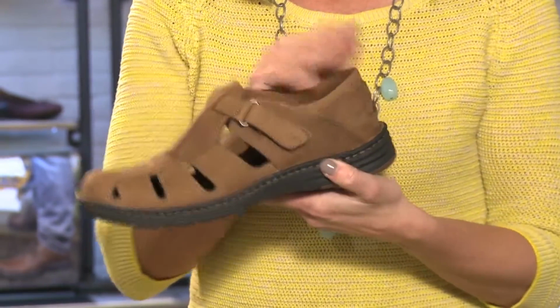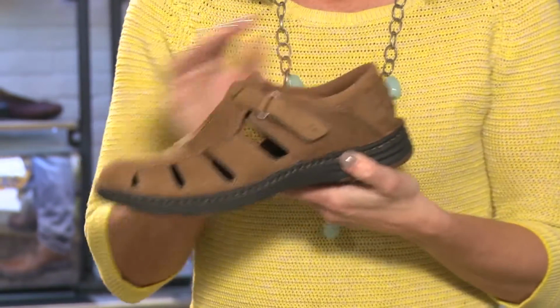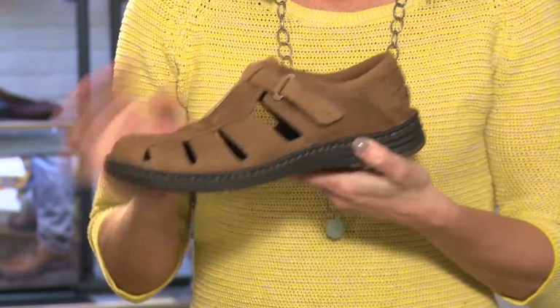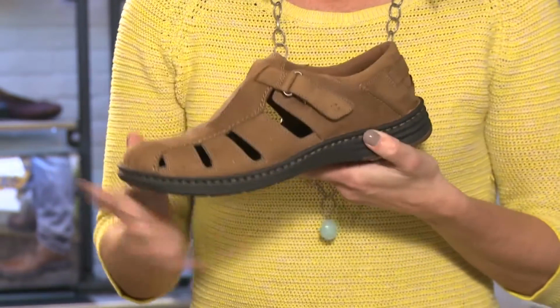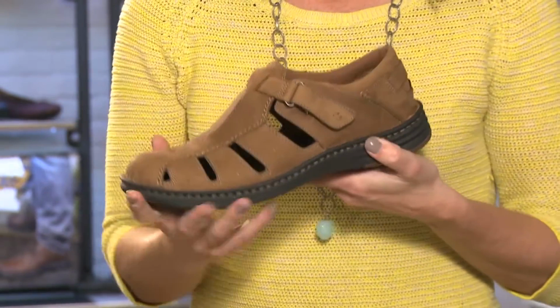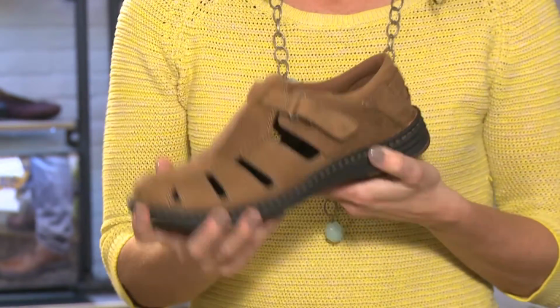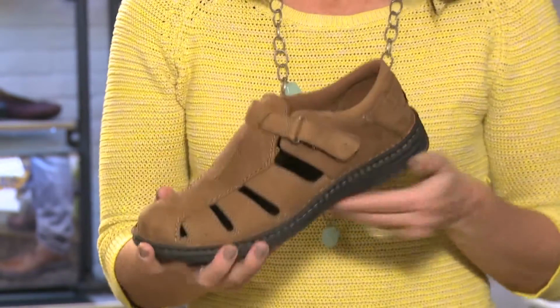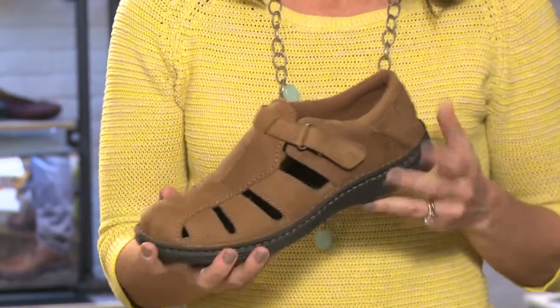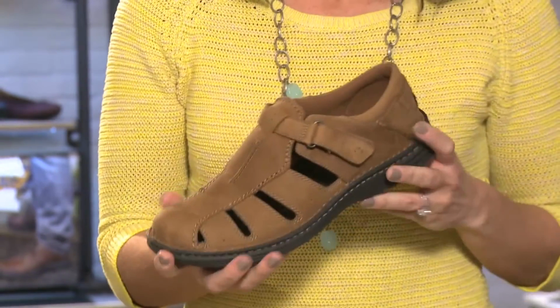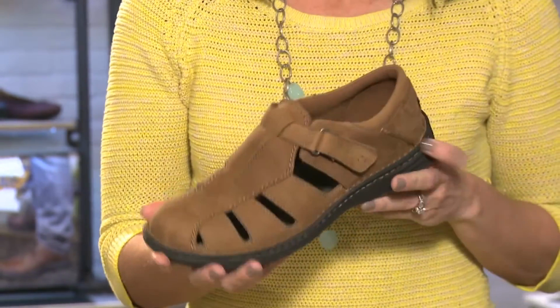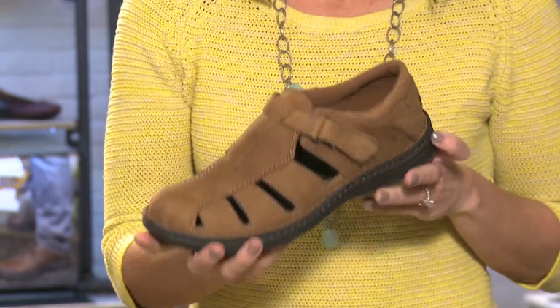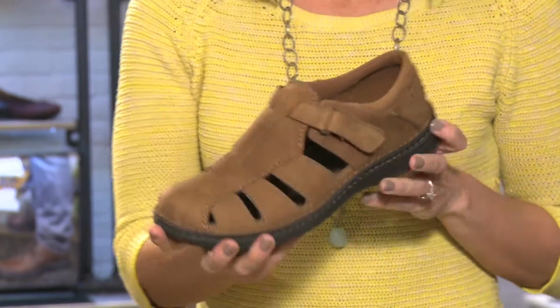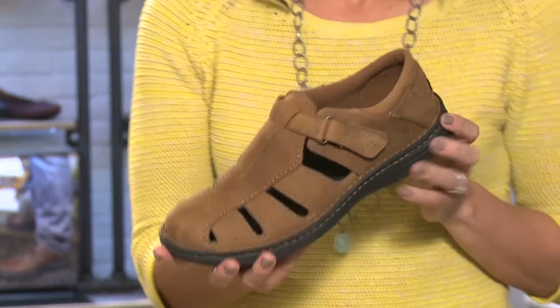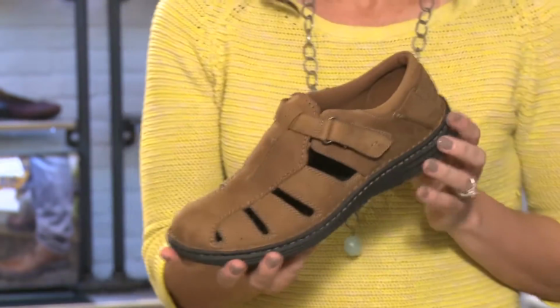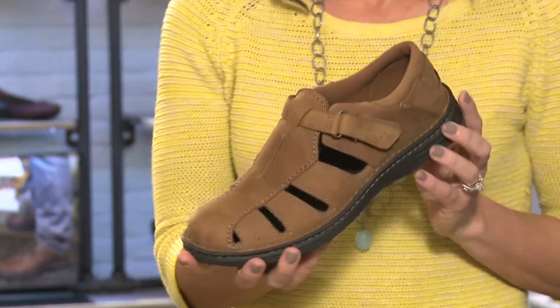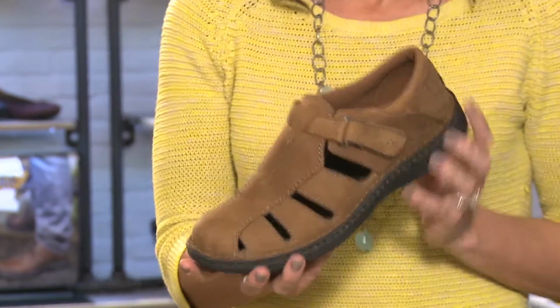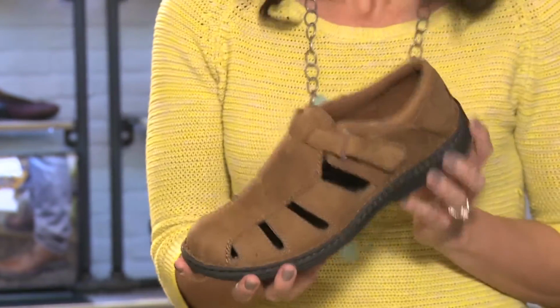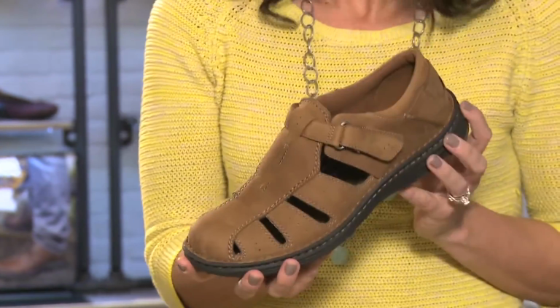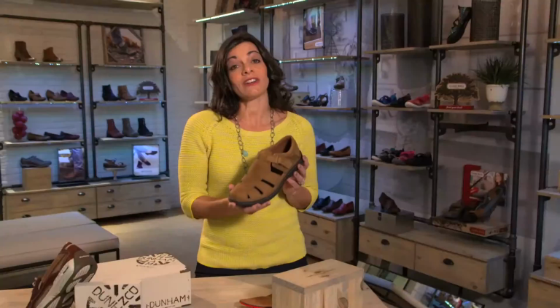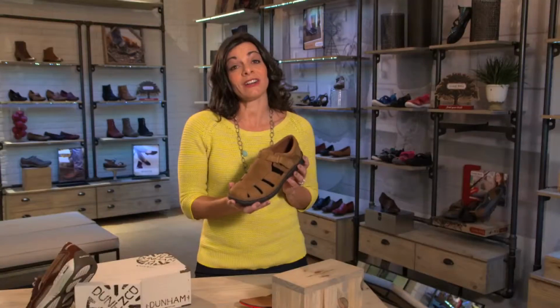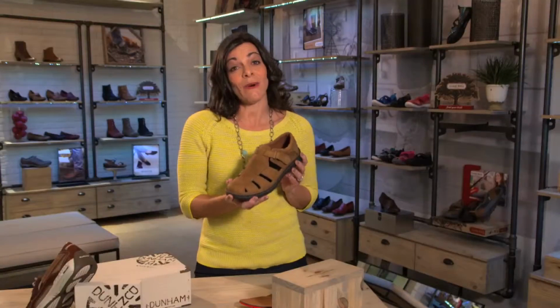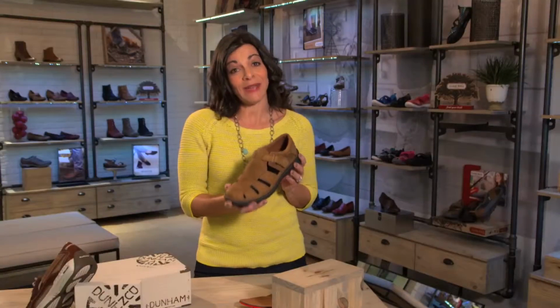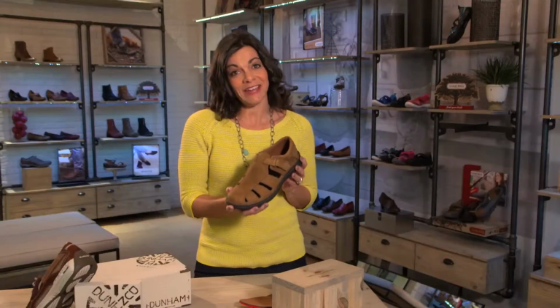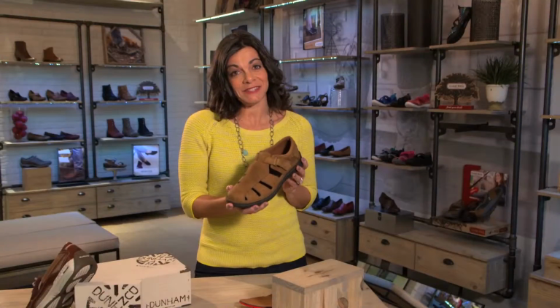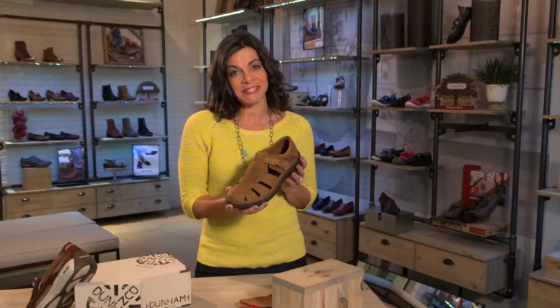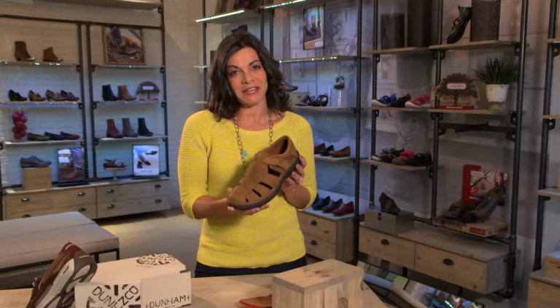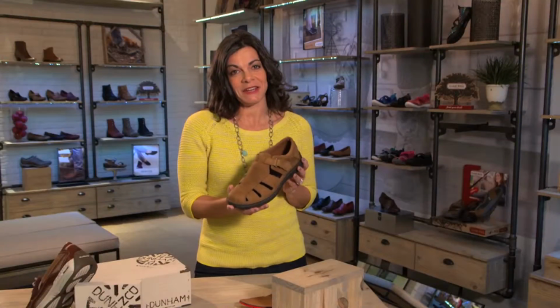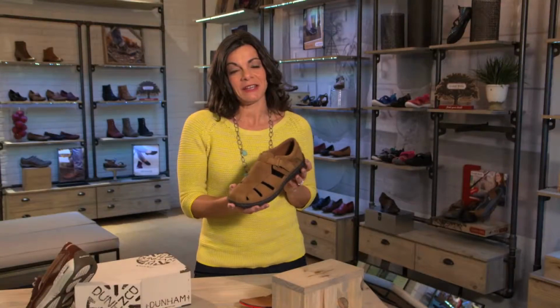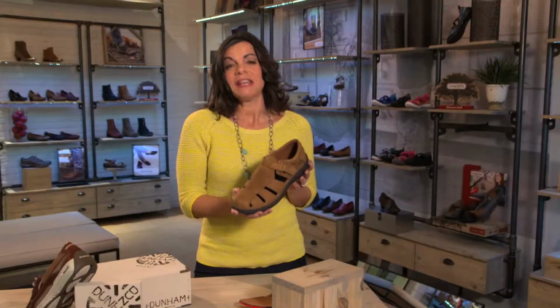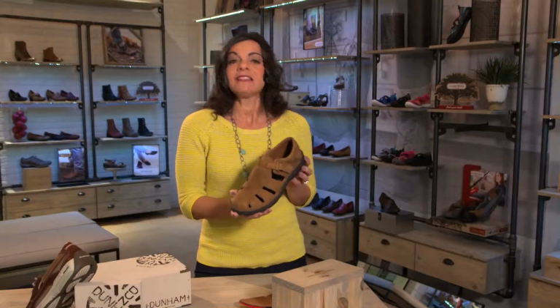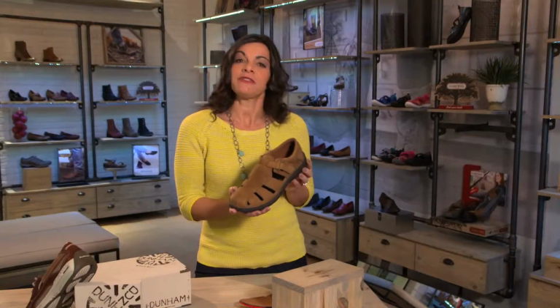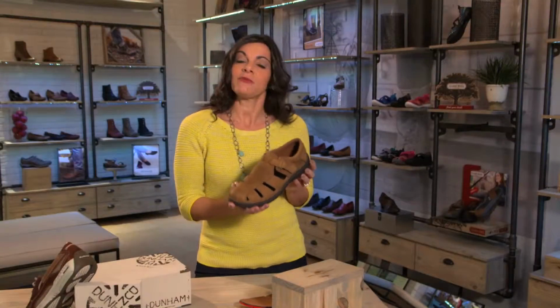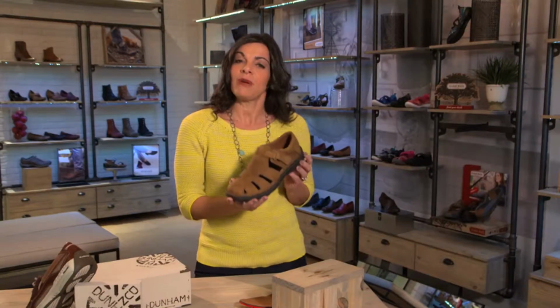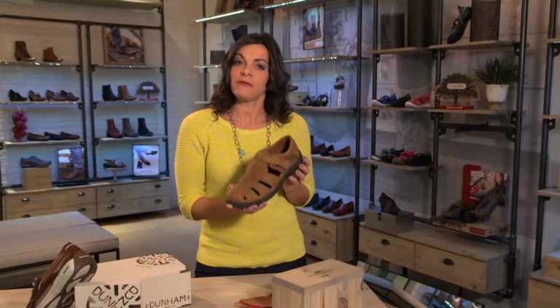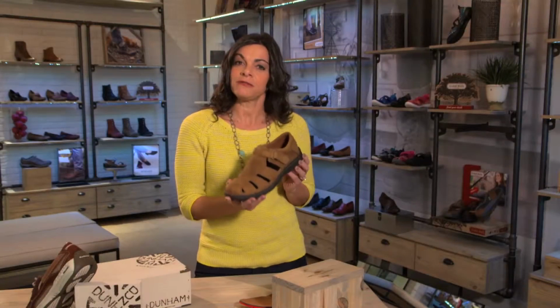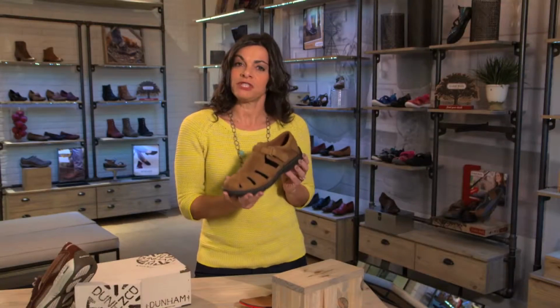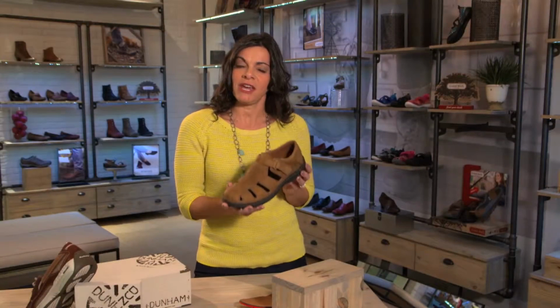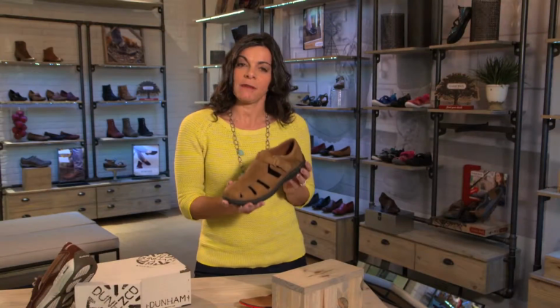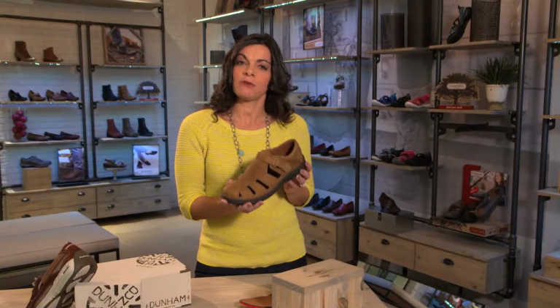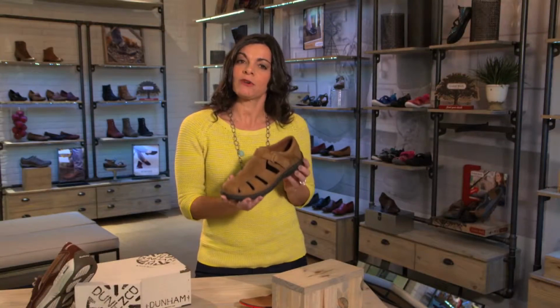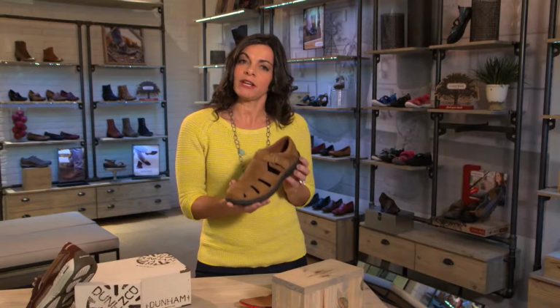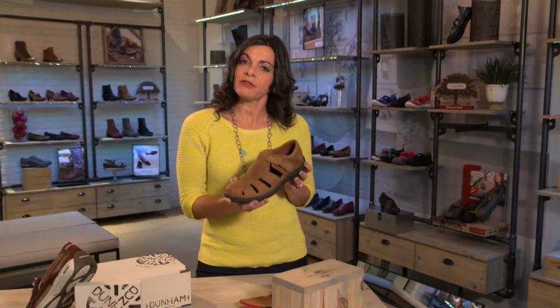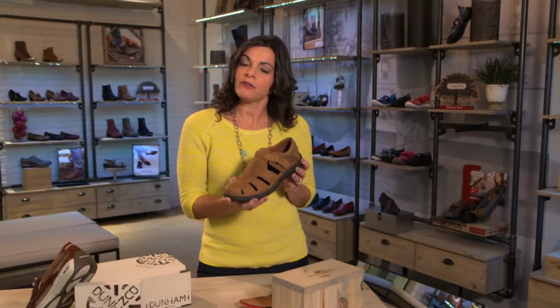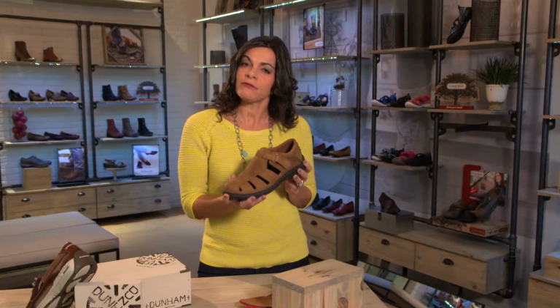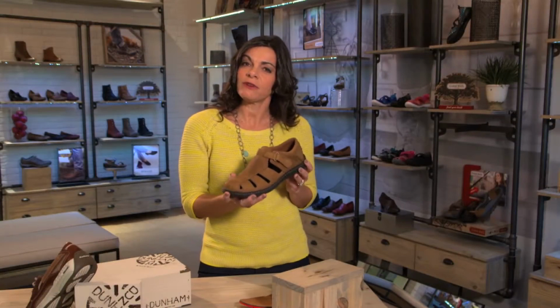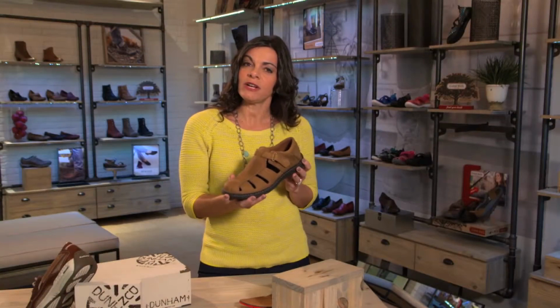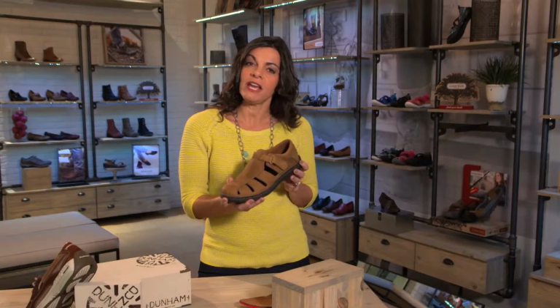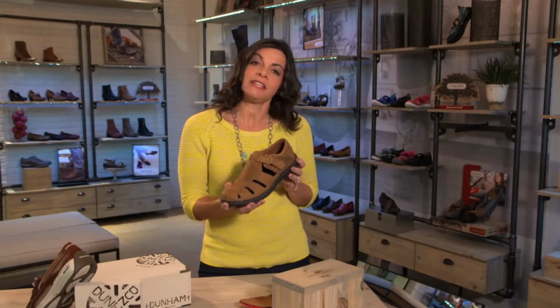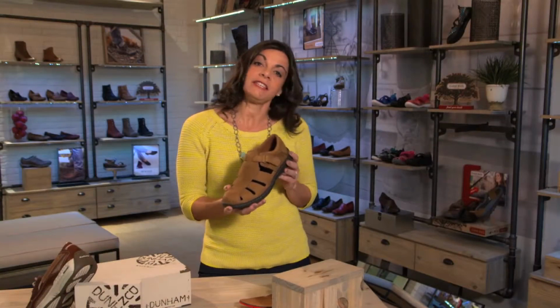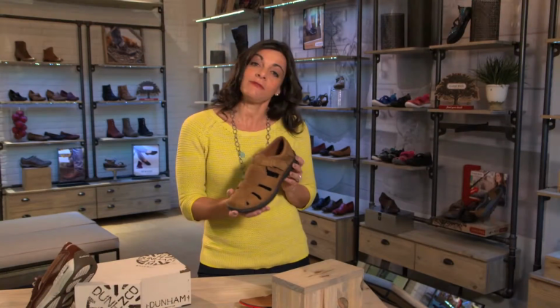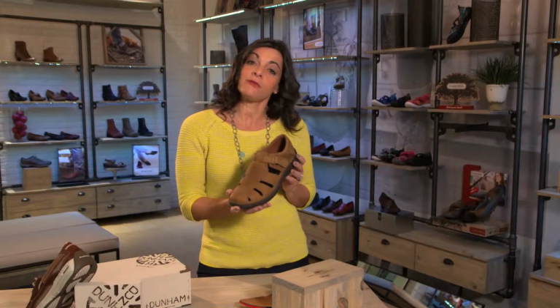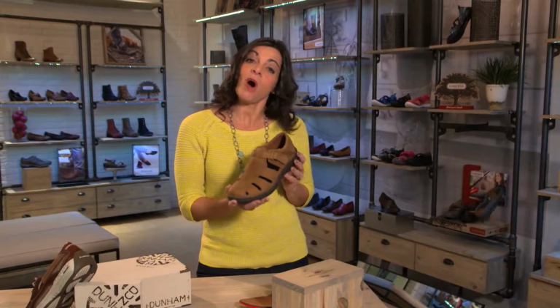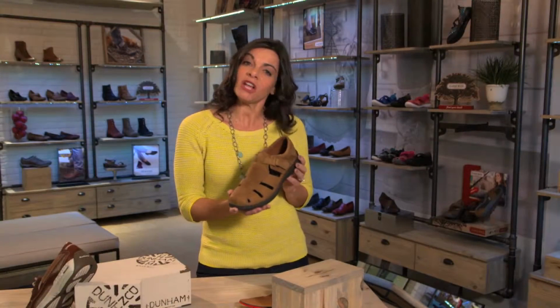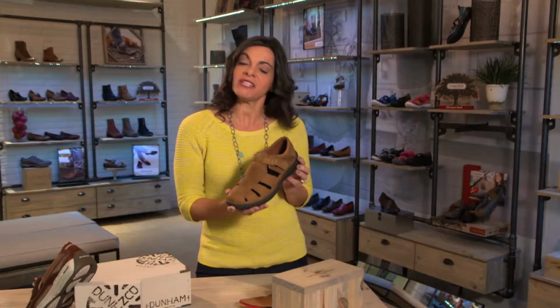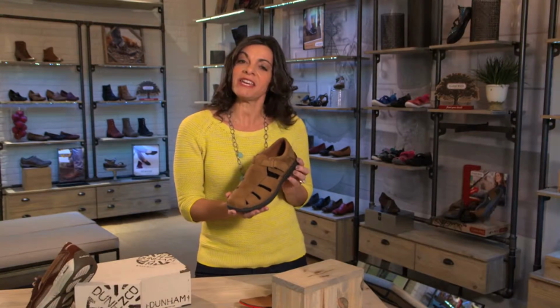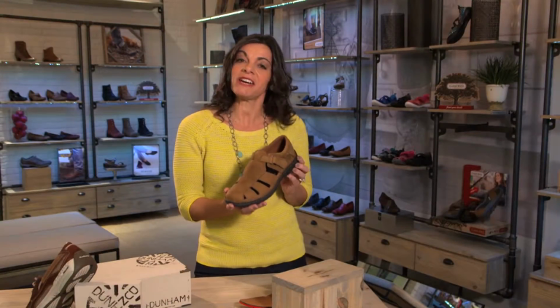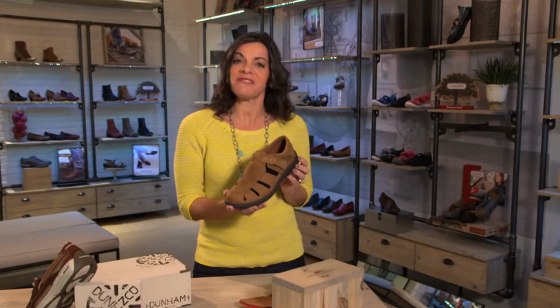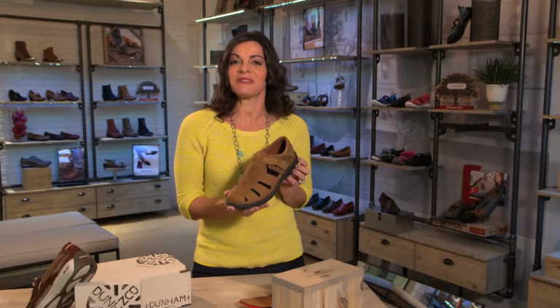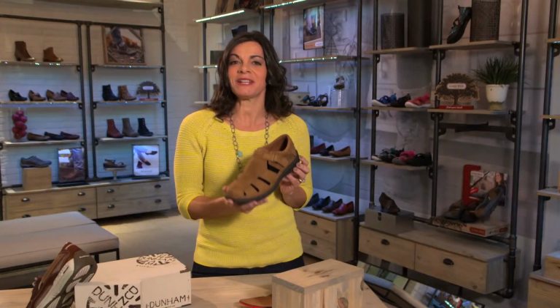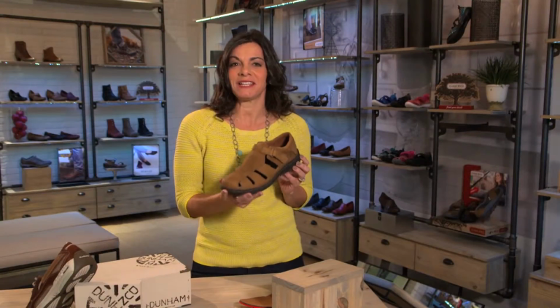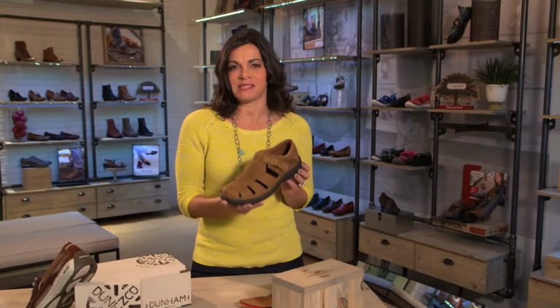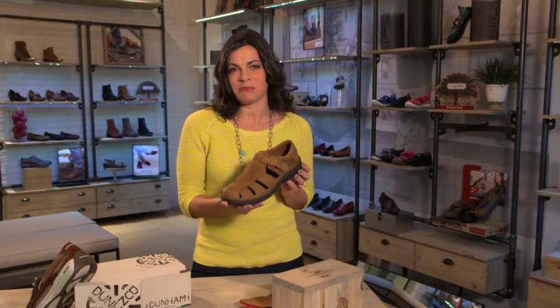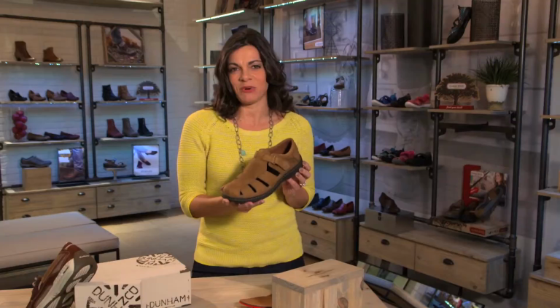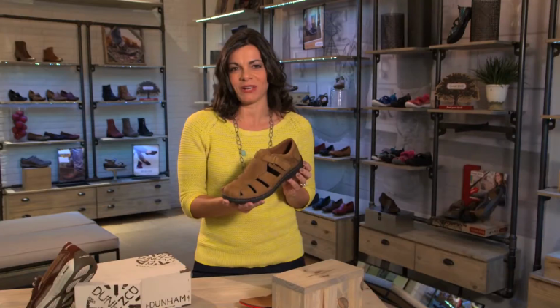So whether you're heading off the golf course or going out to dinner, let the RevChamp cradle your foot and give you all-day comfort and support.